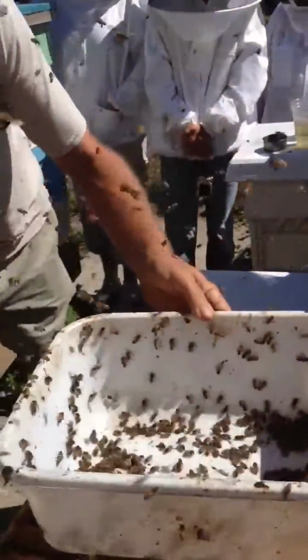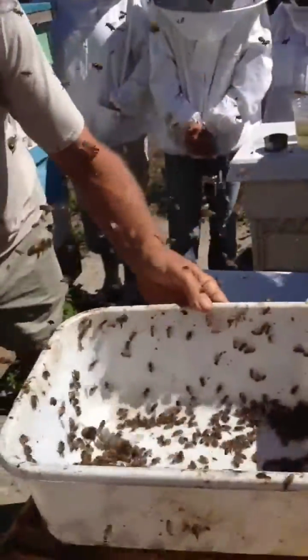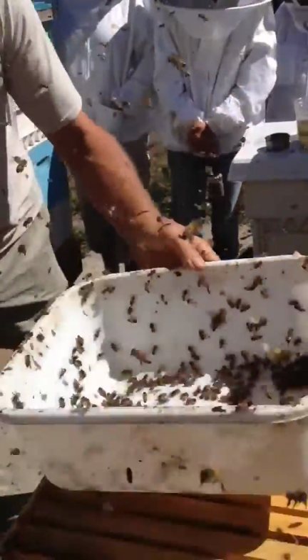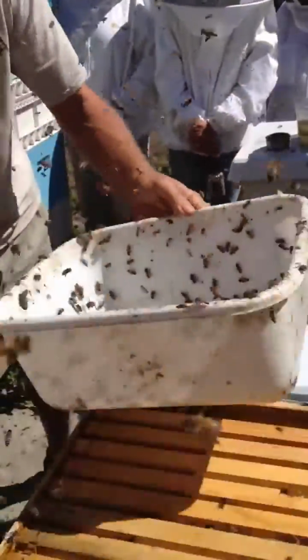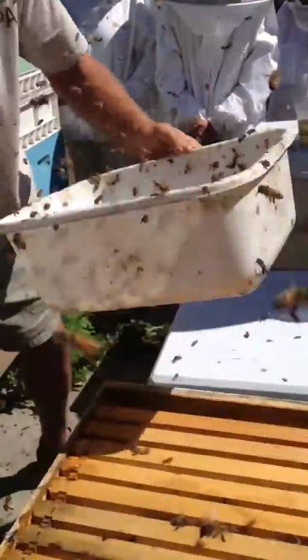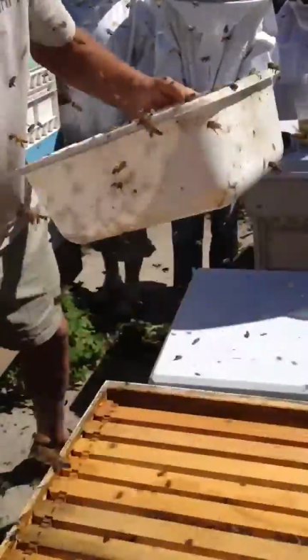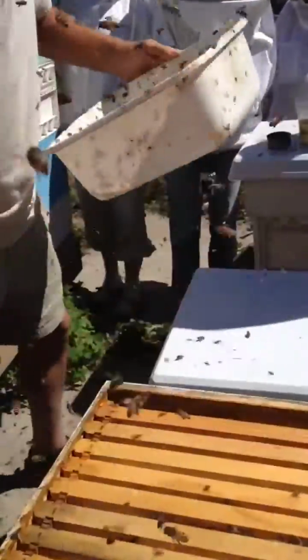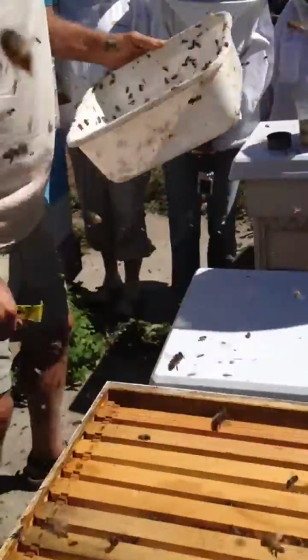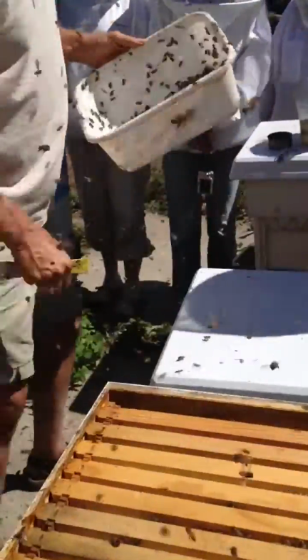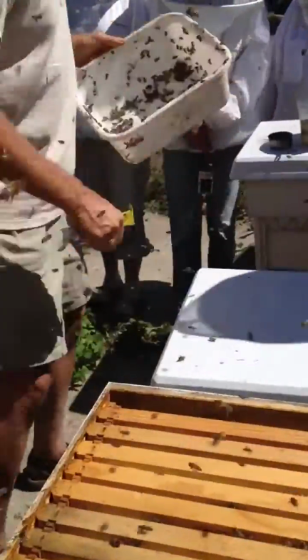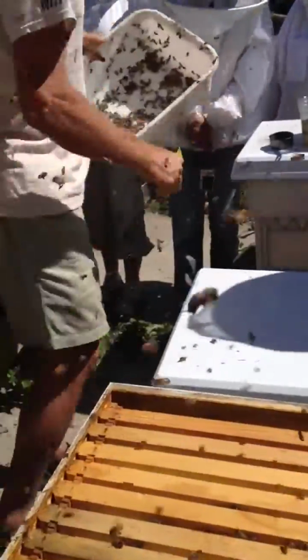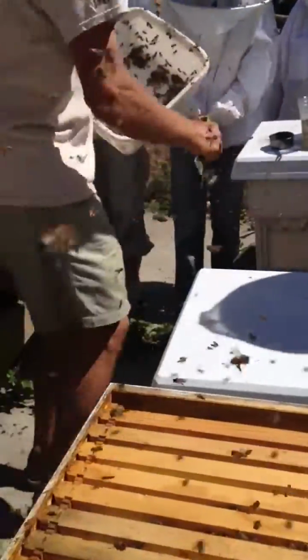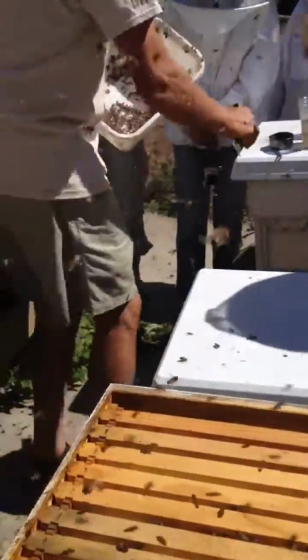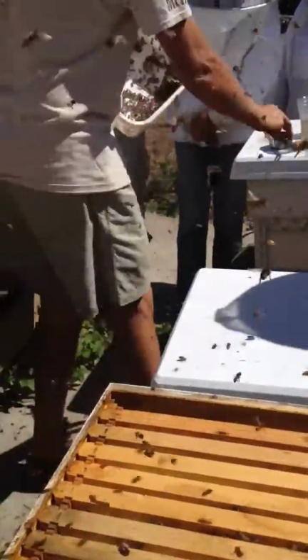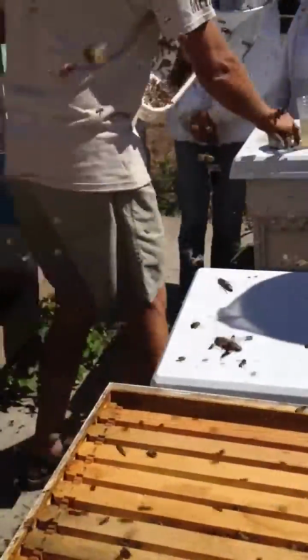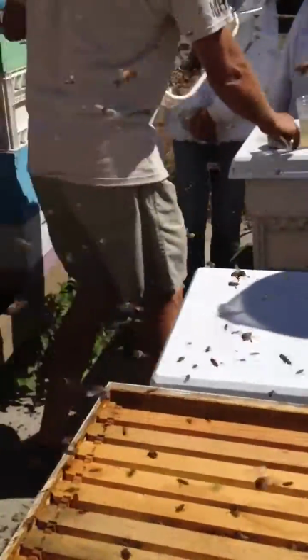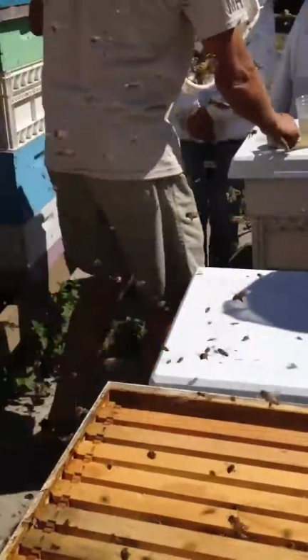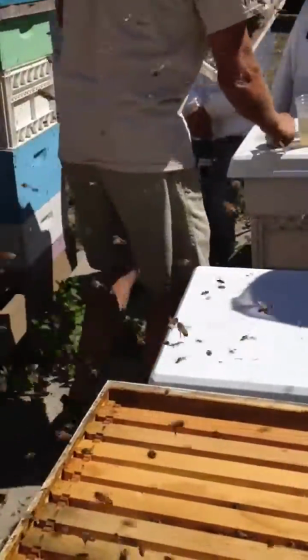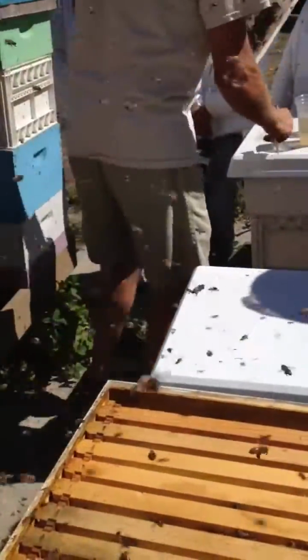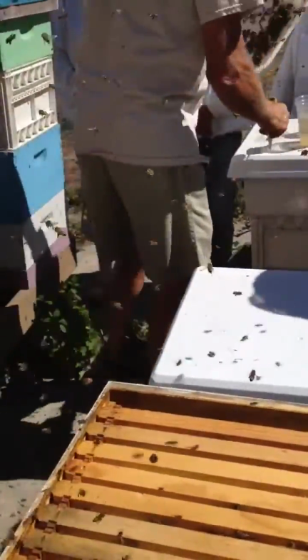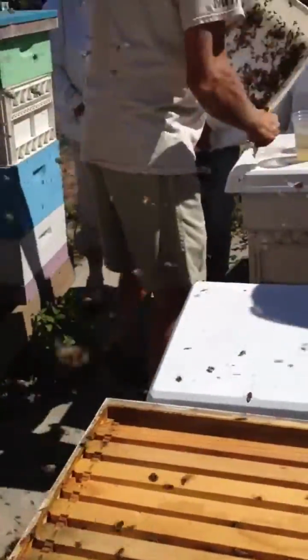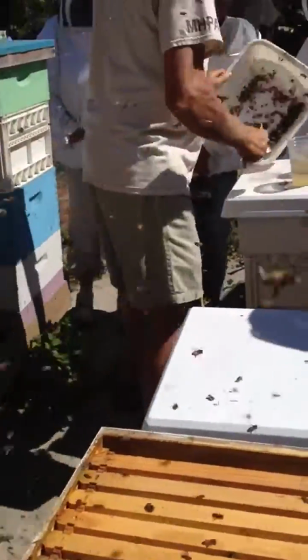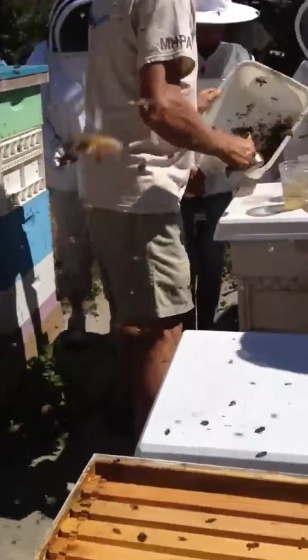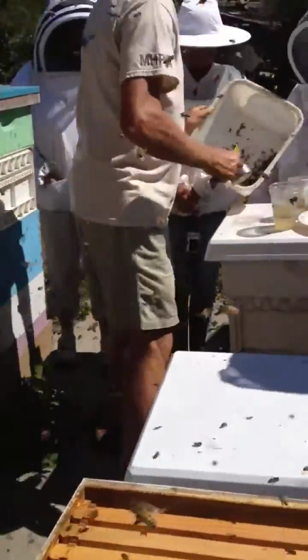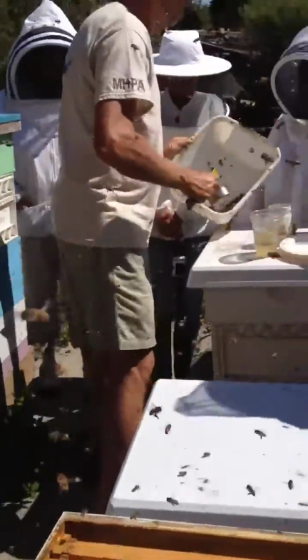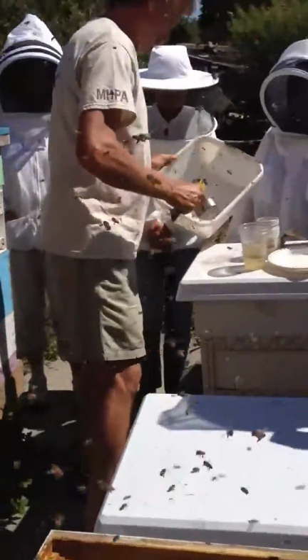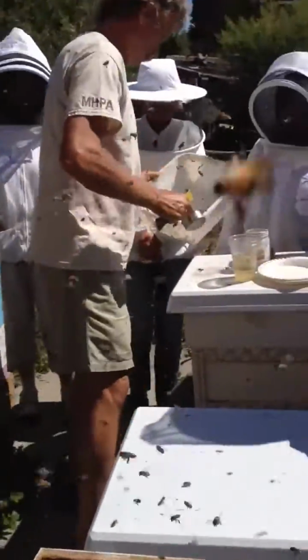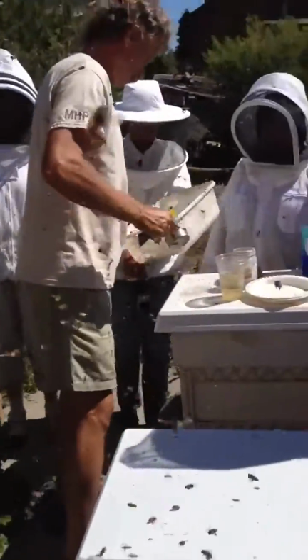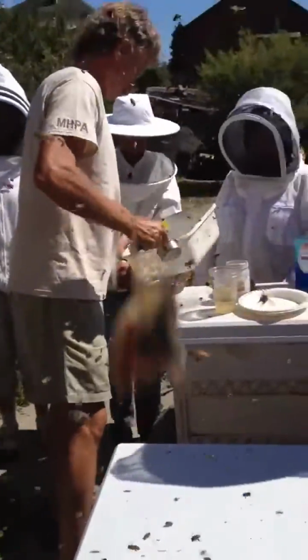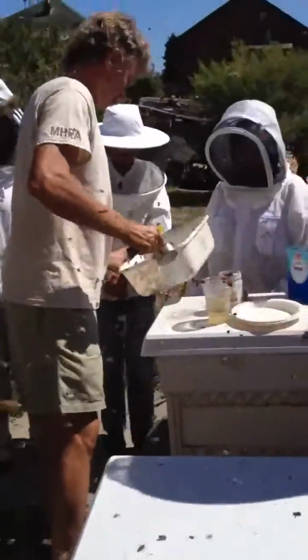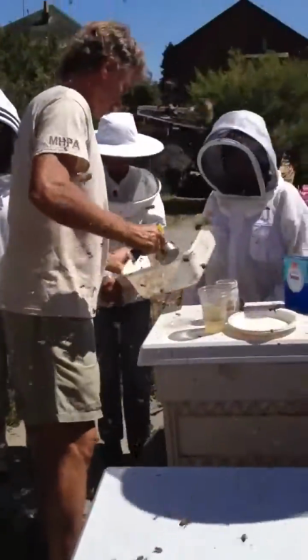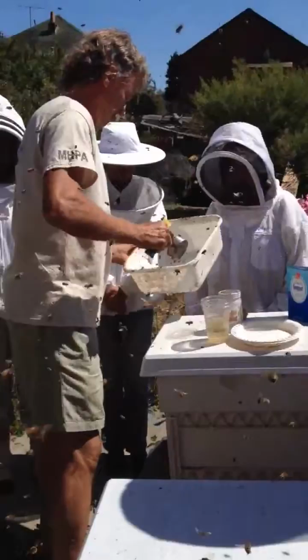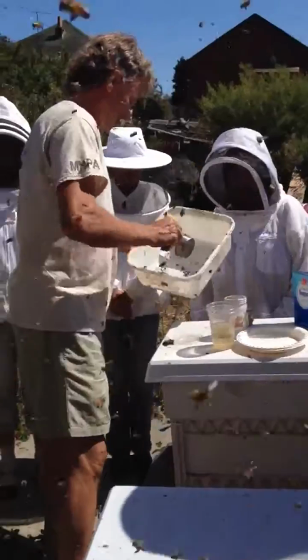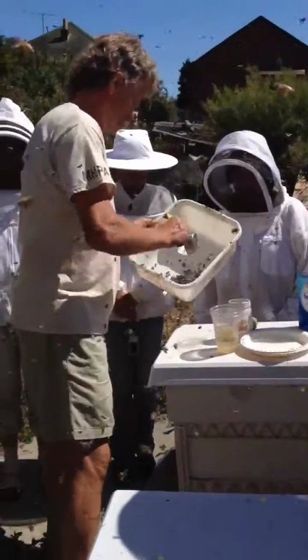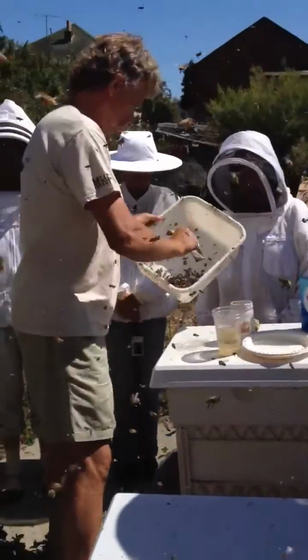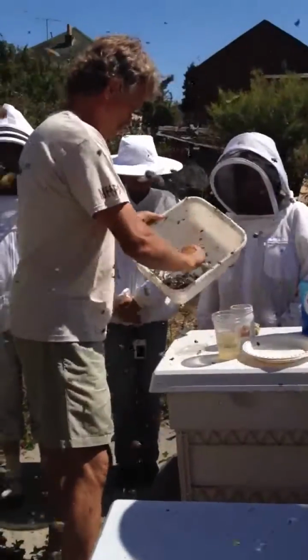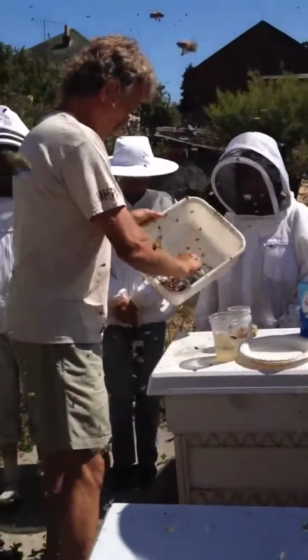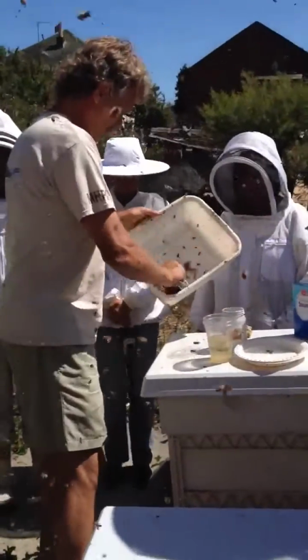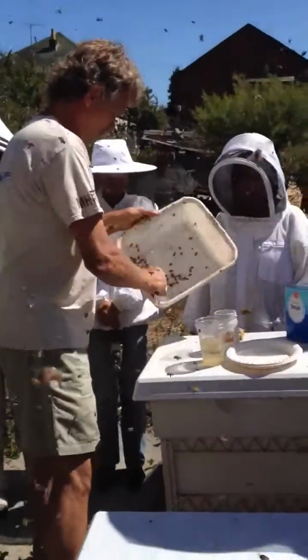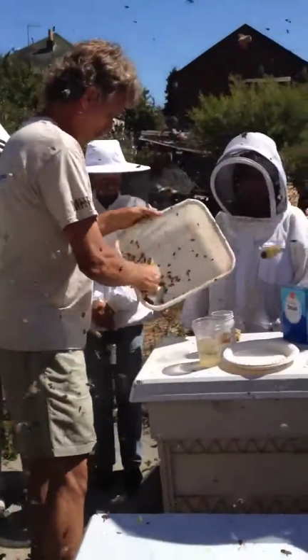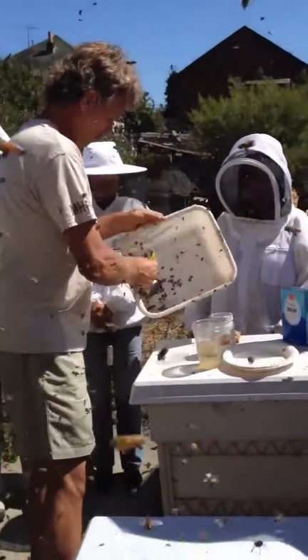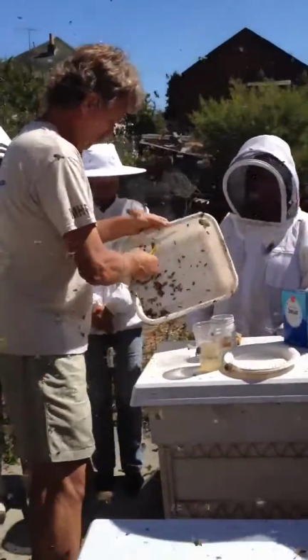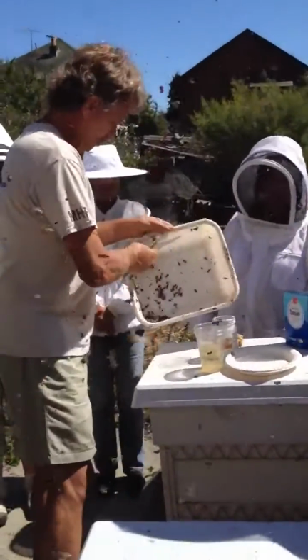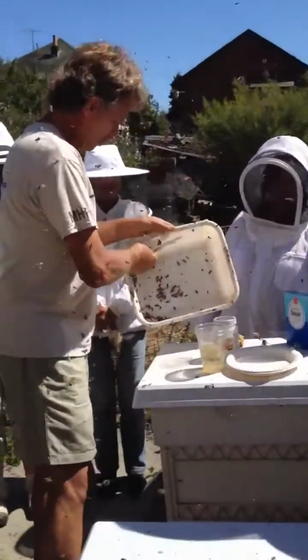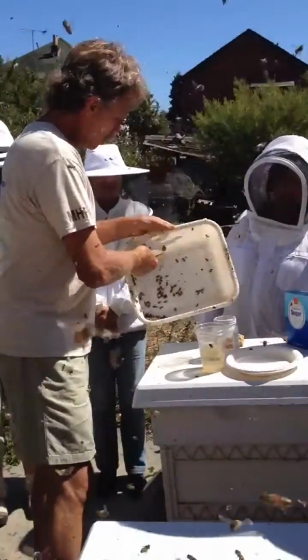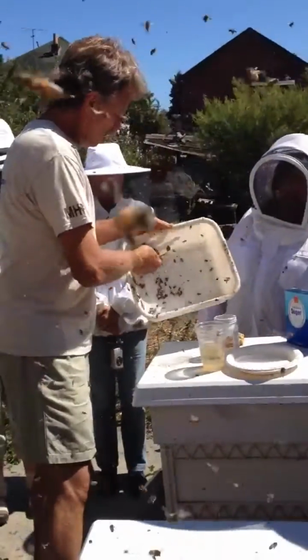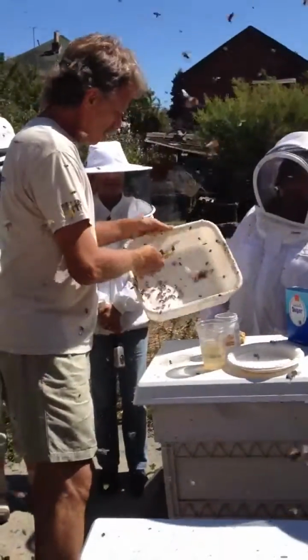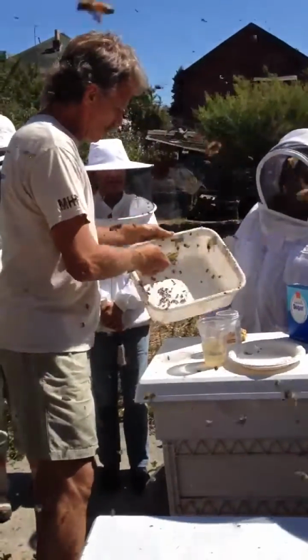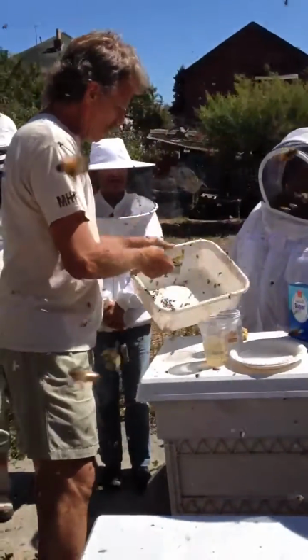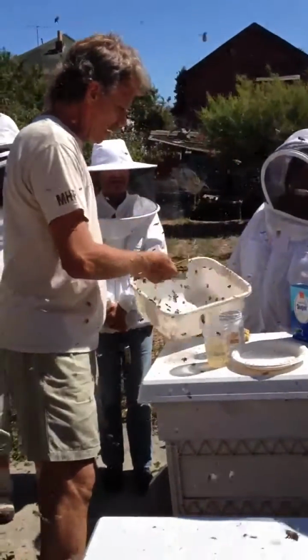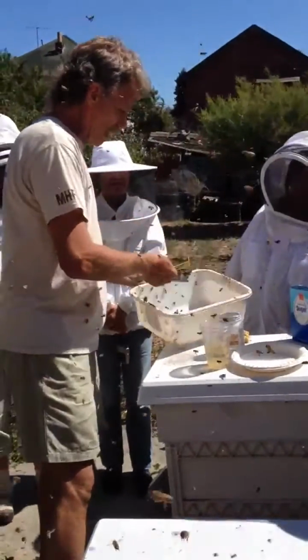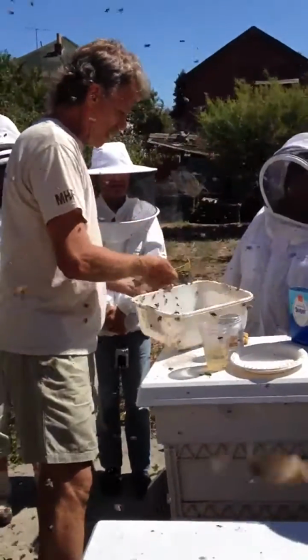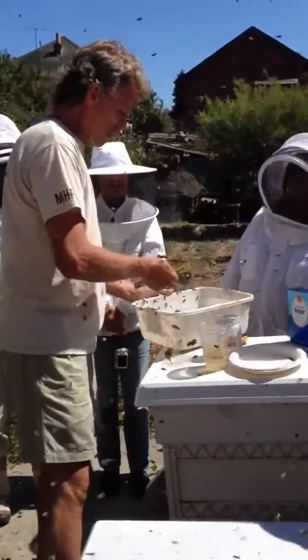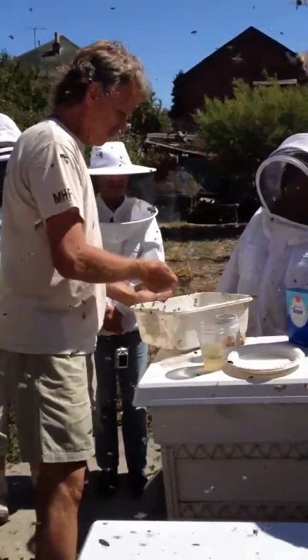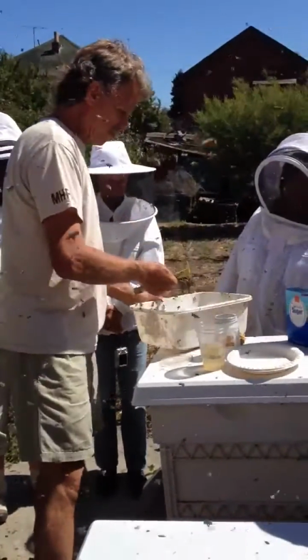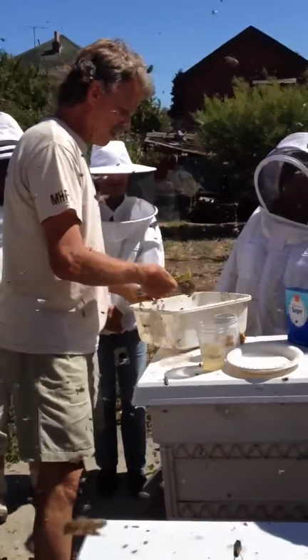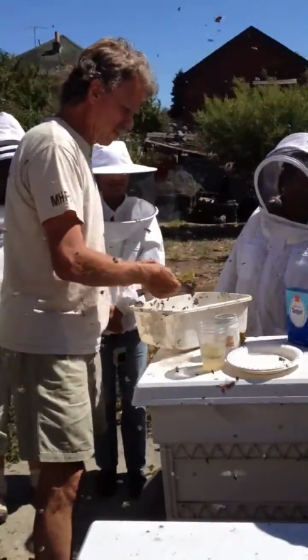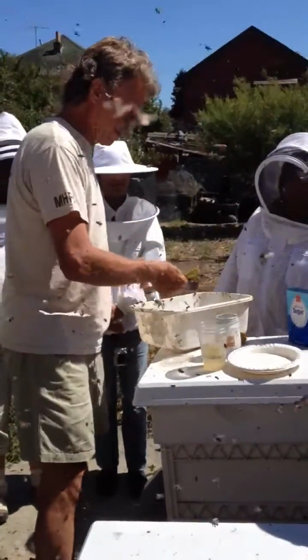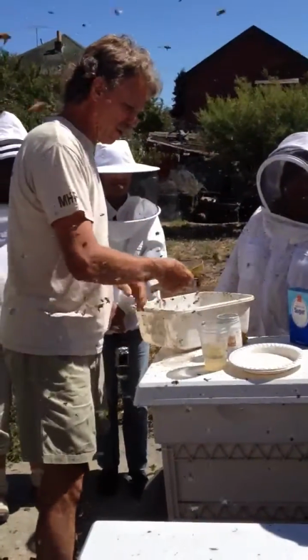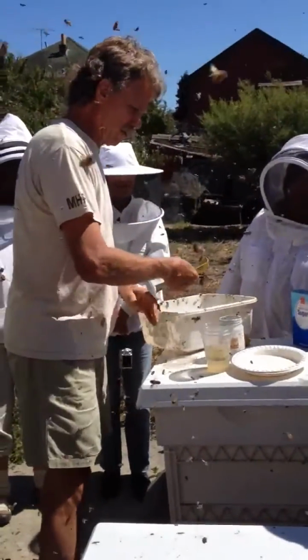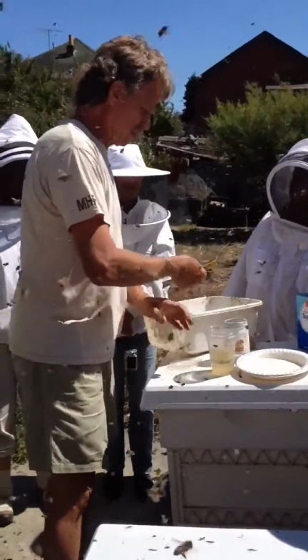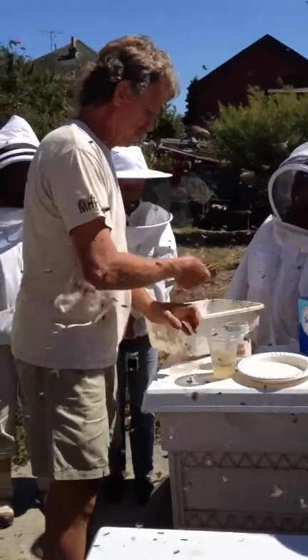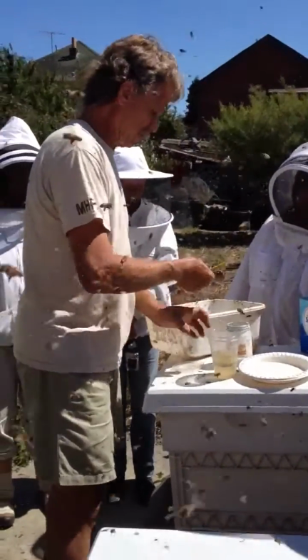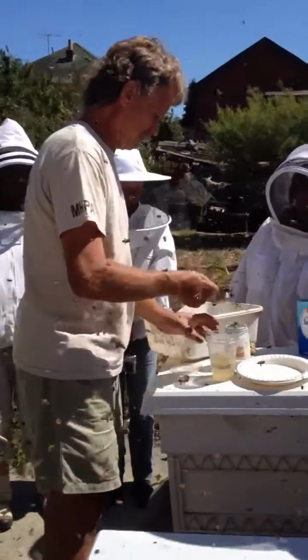Randy, when you're selecting frames to shake in for this, what are you looking for? You want a frame of brood.